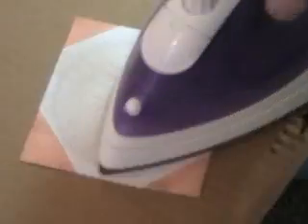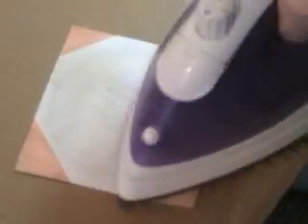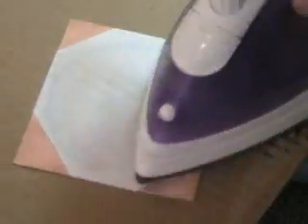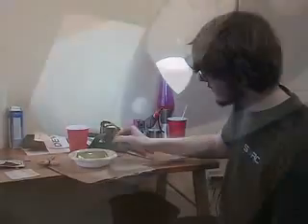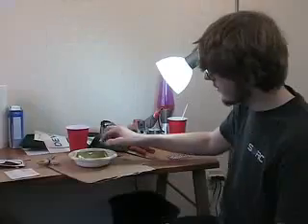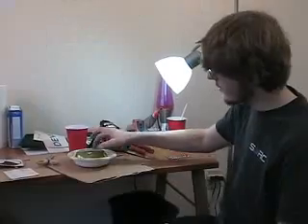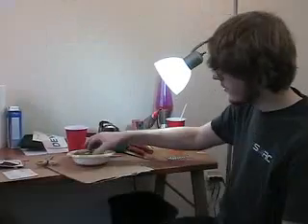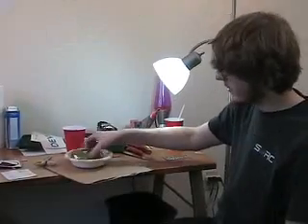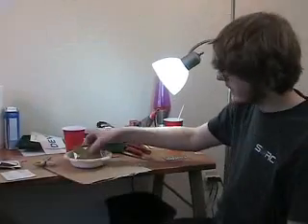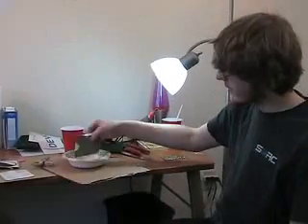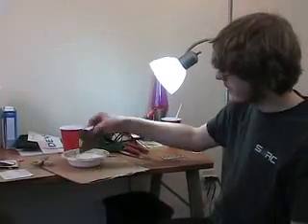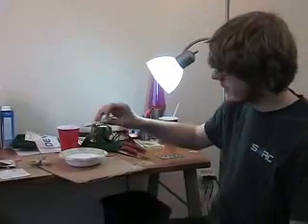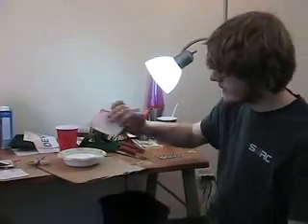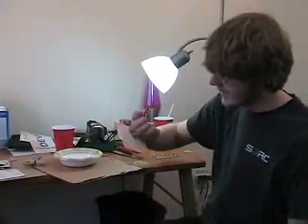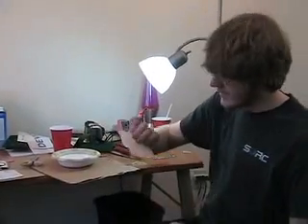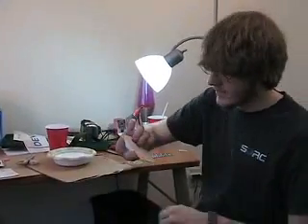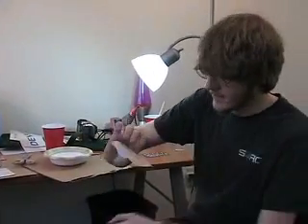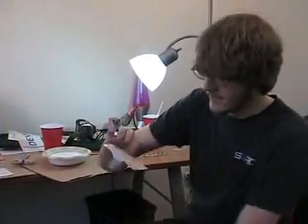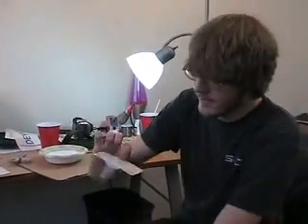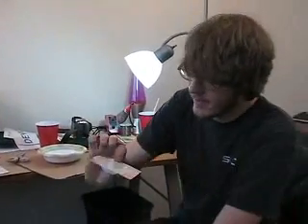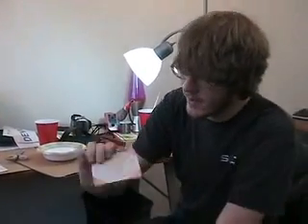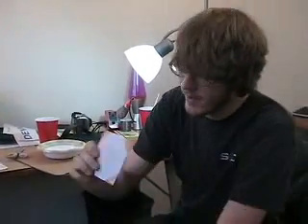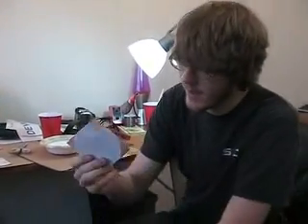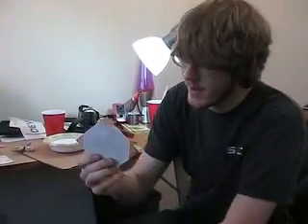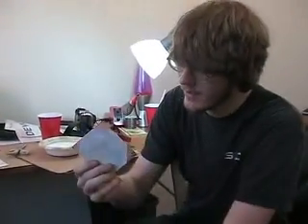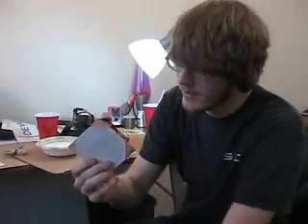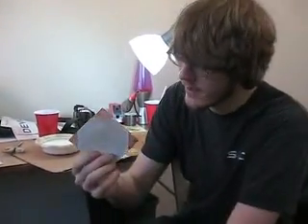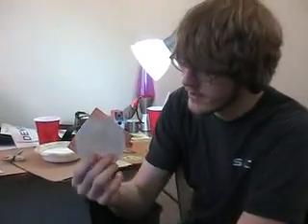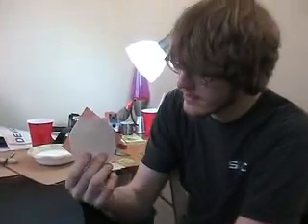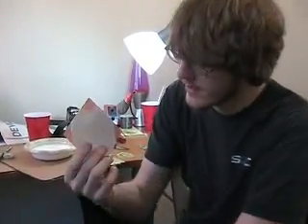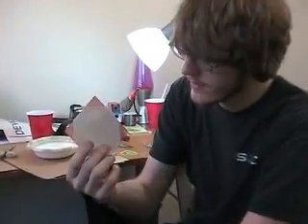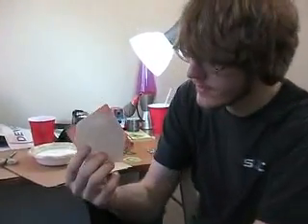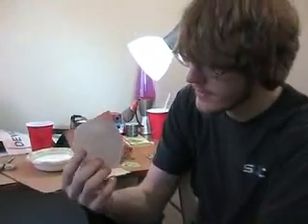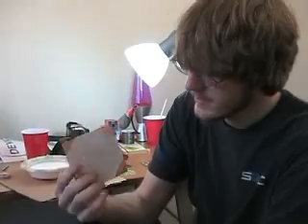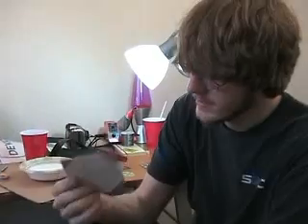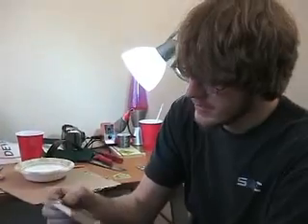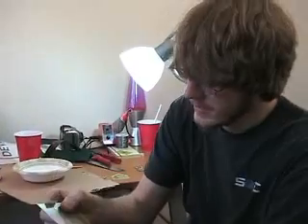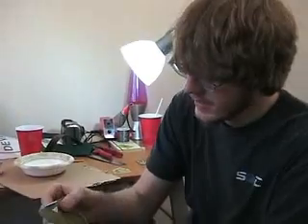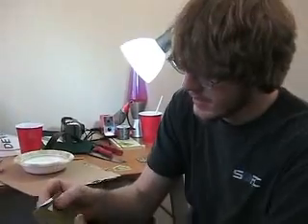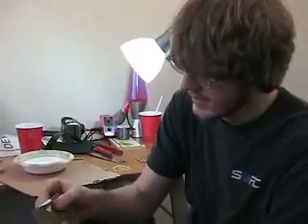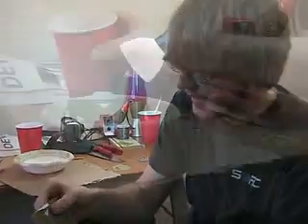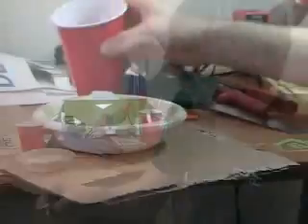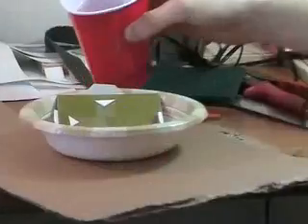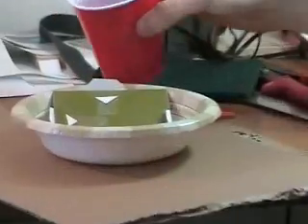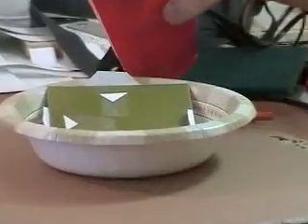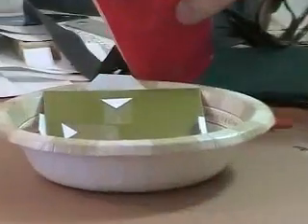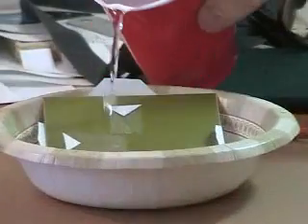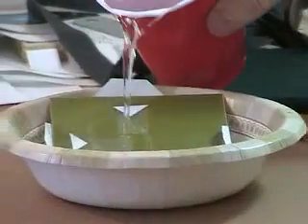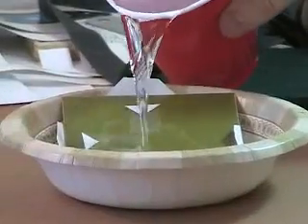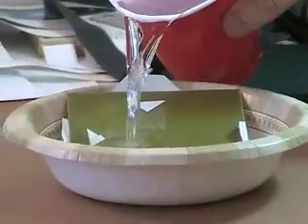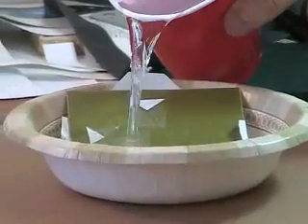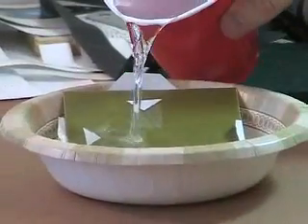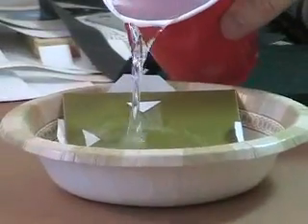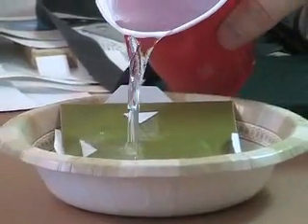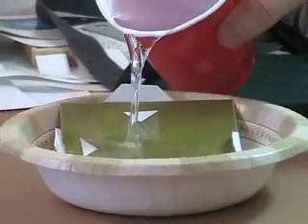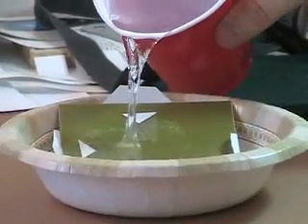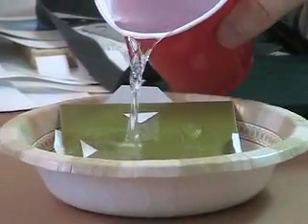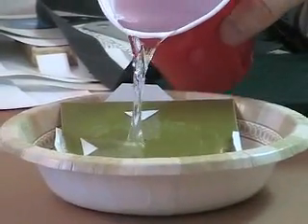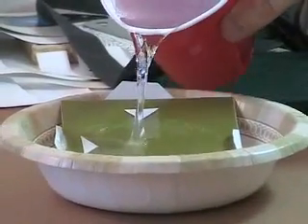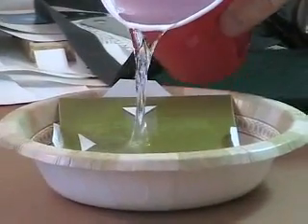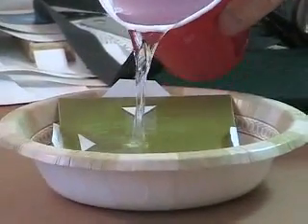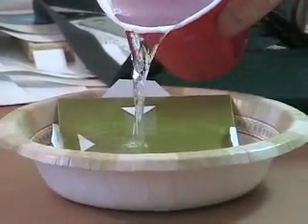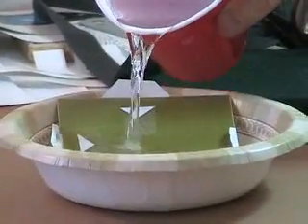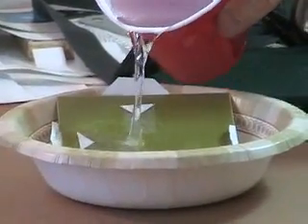Now we're going to take our ironed-on transfer and soak it in water so we can remove the paper.